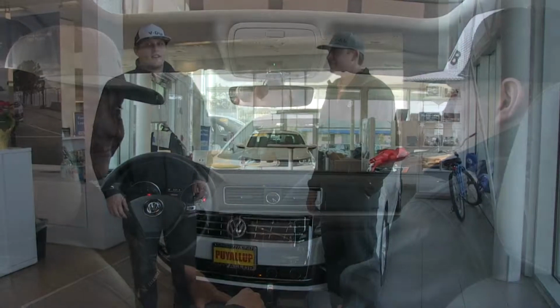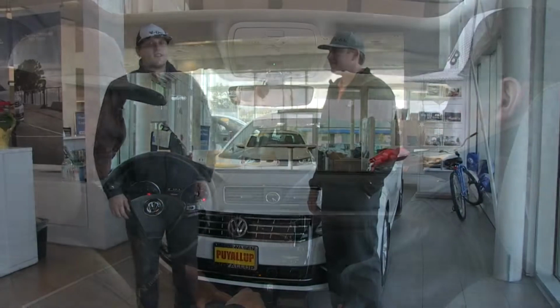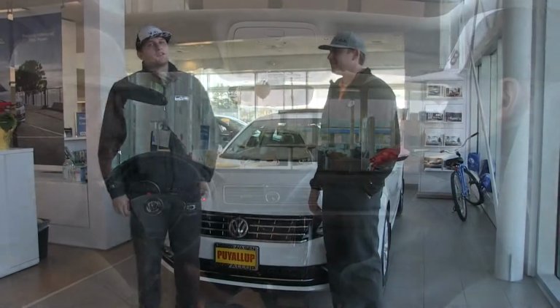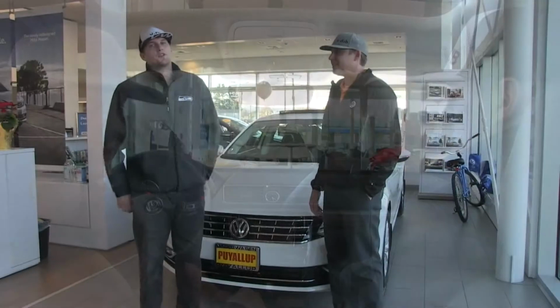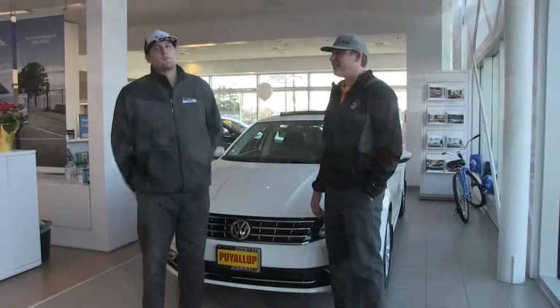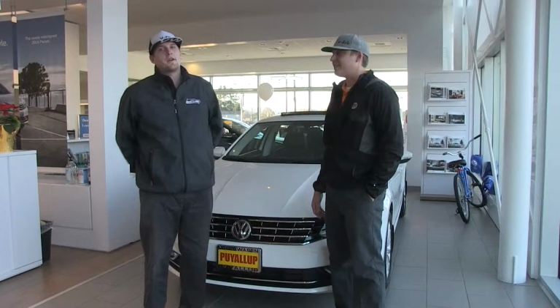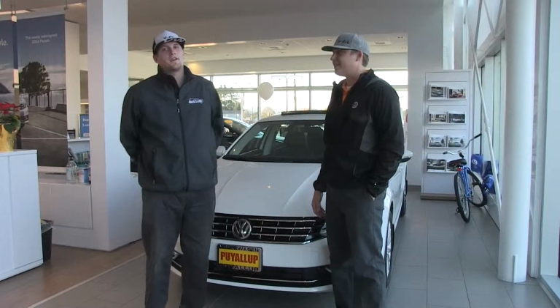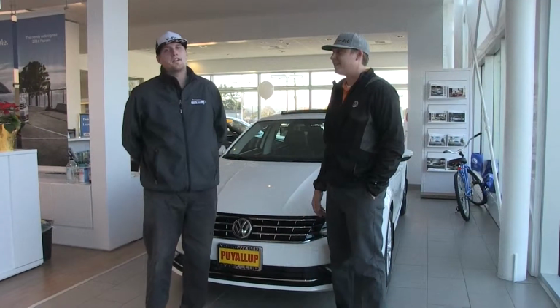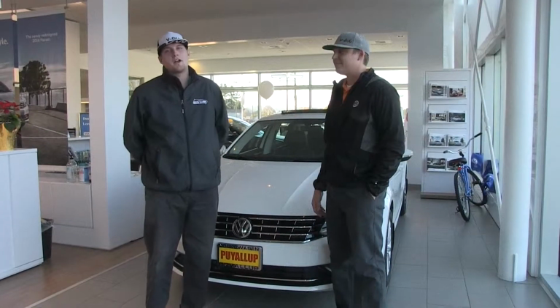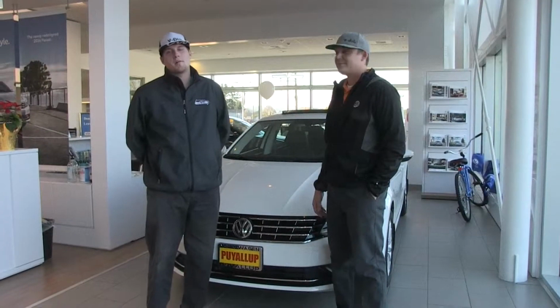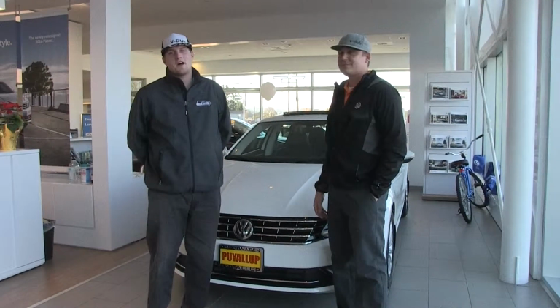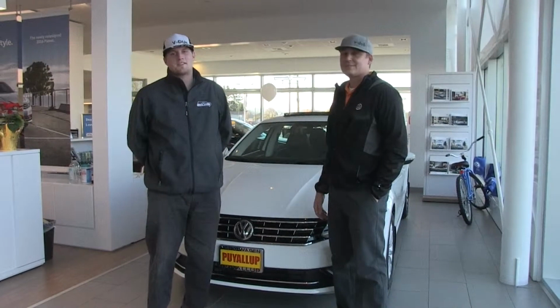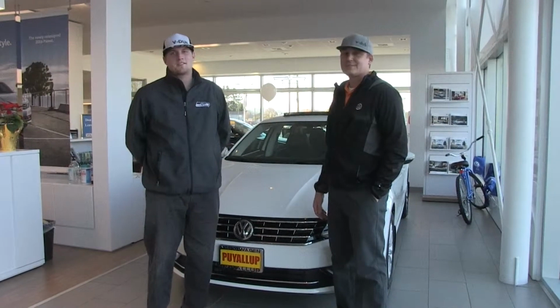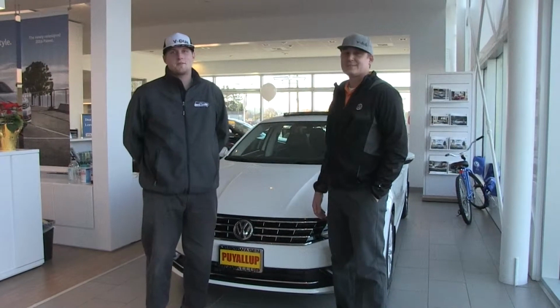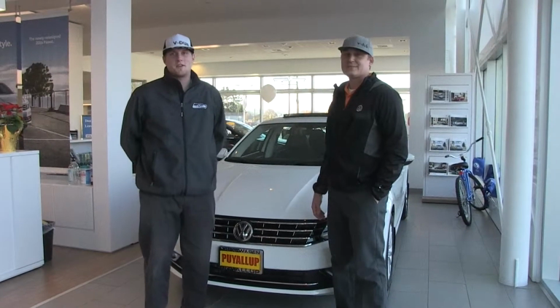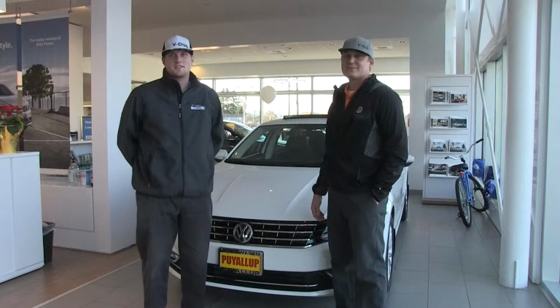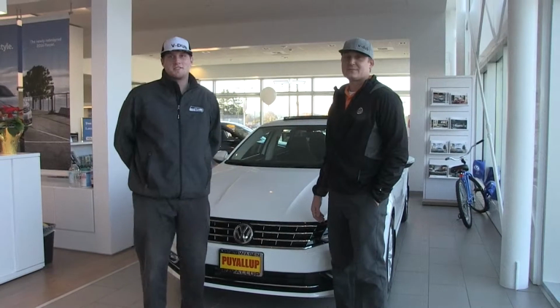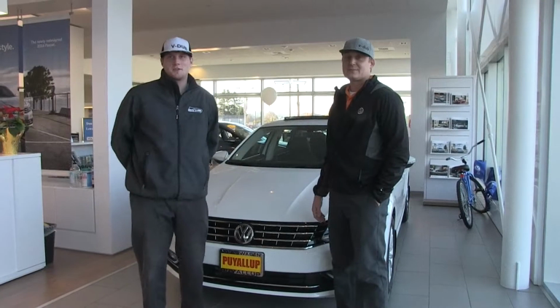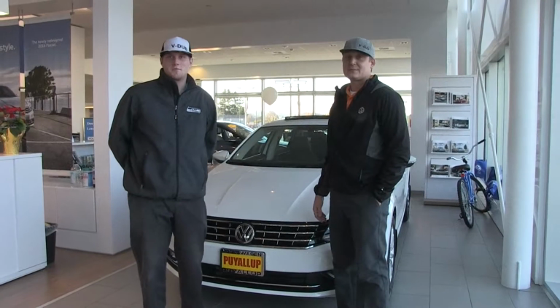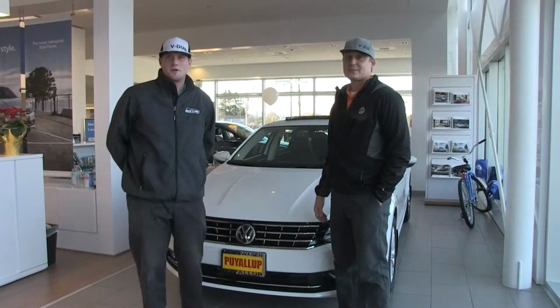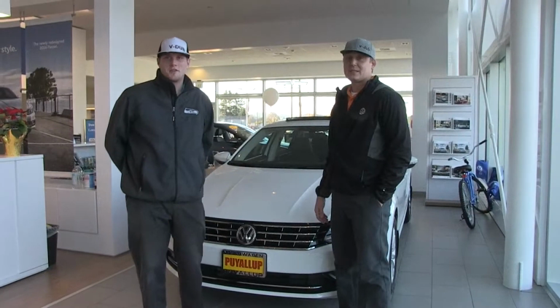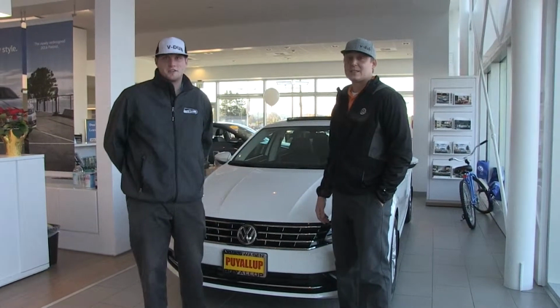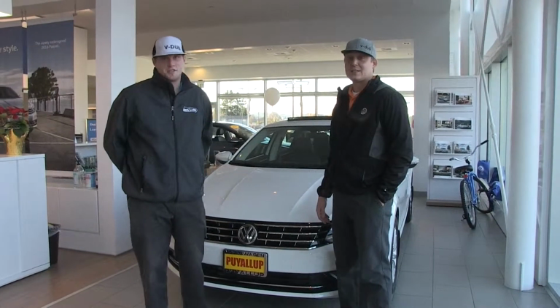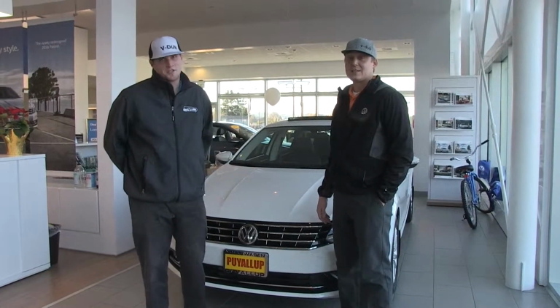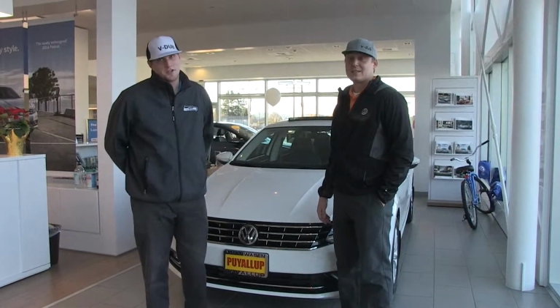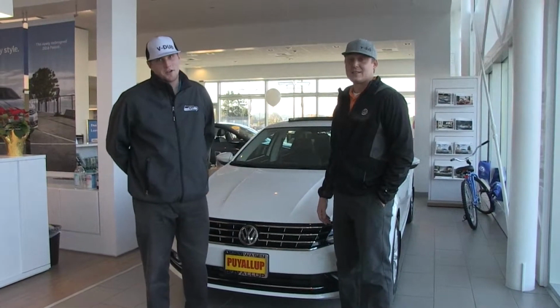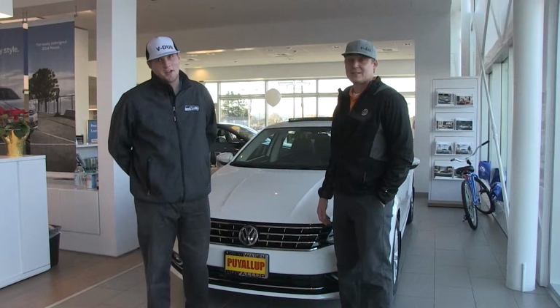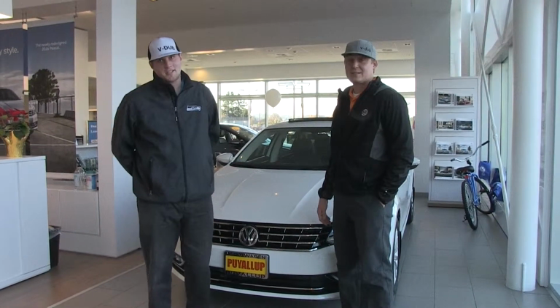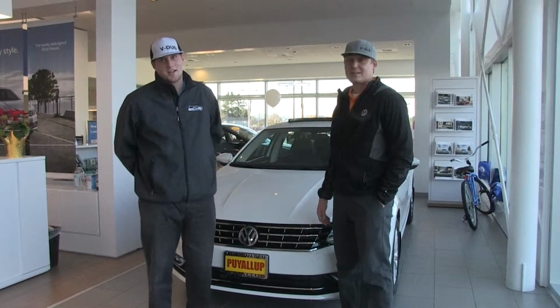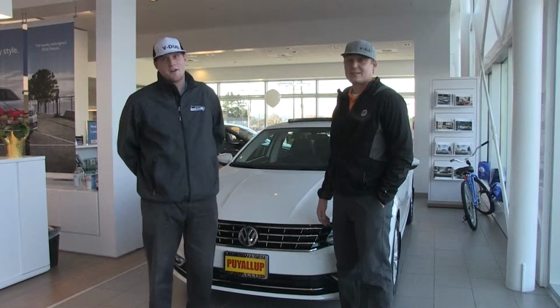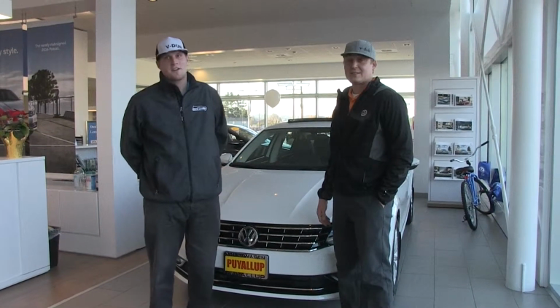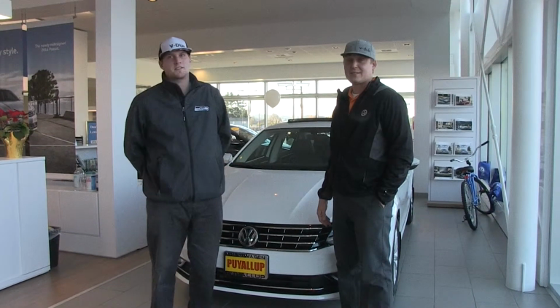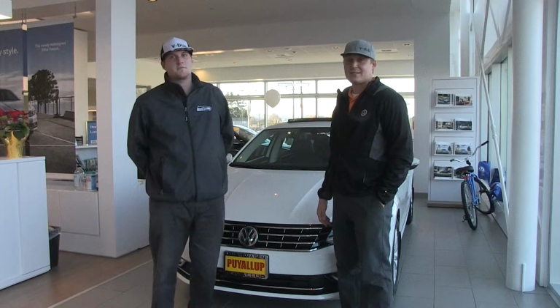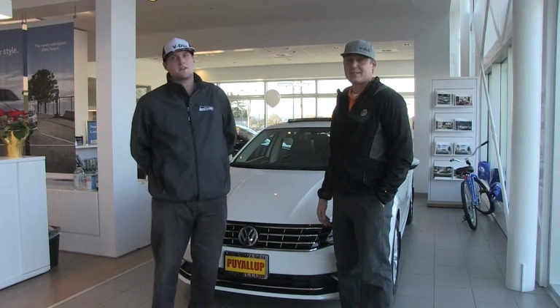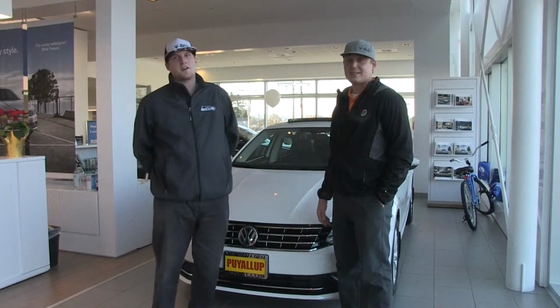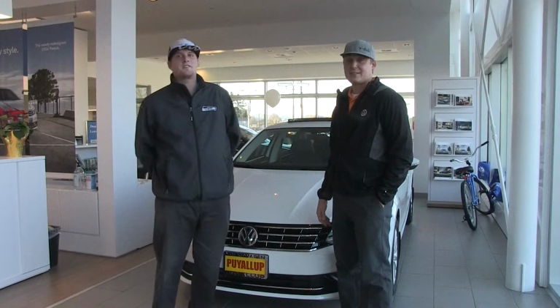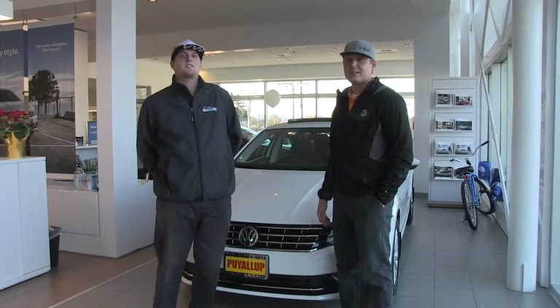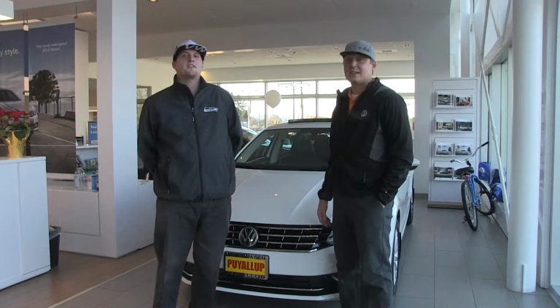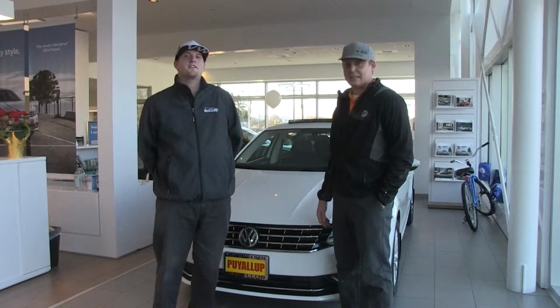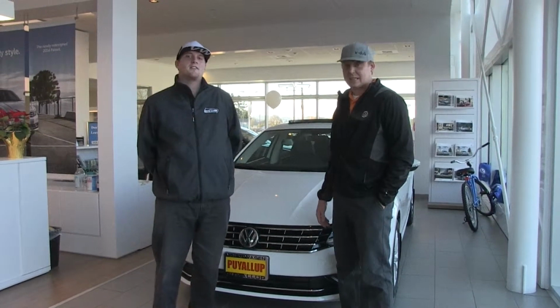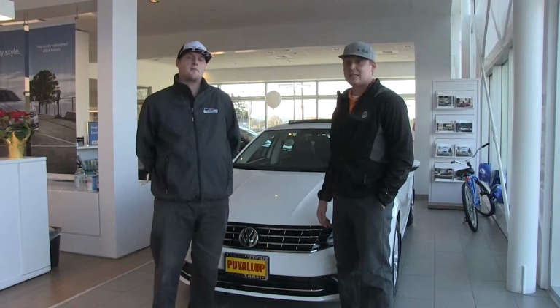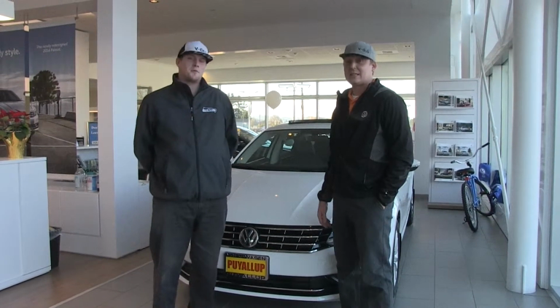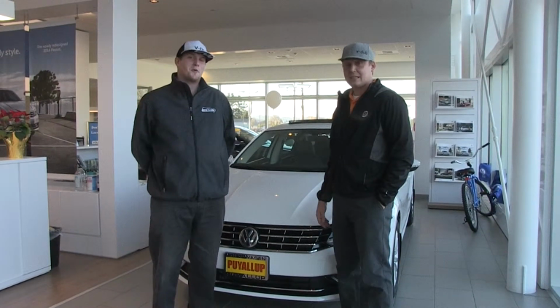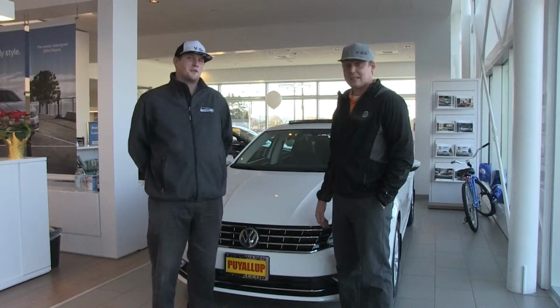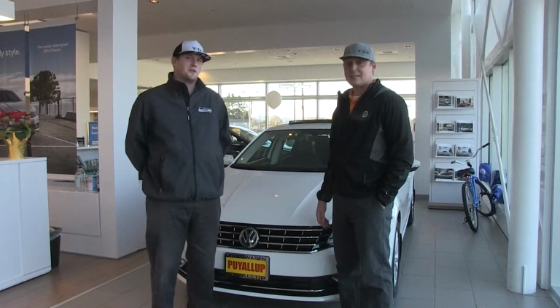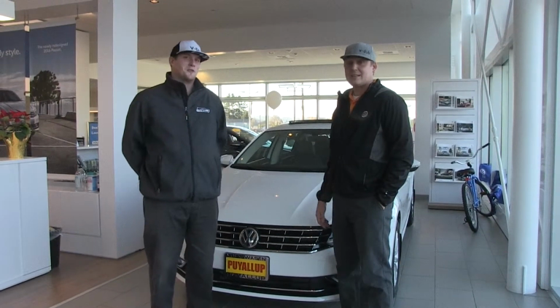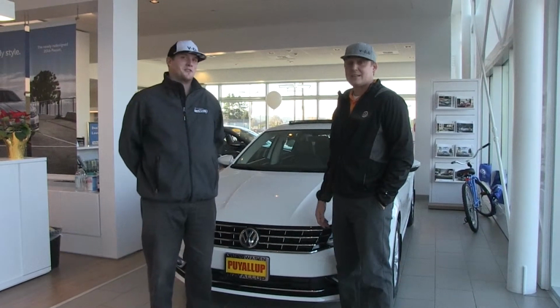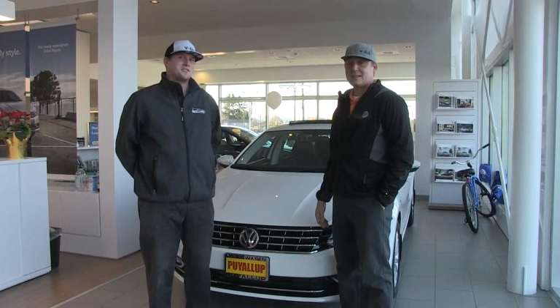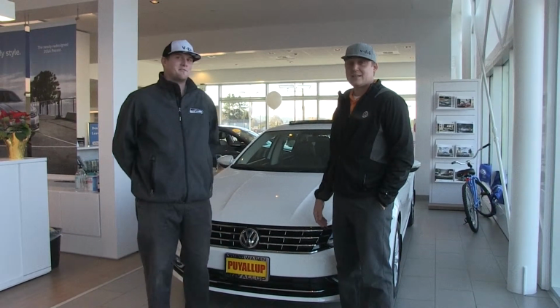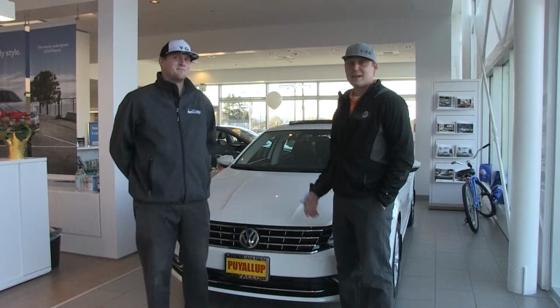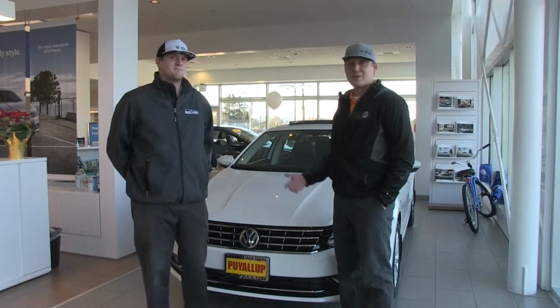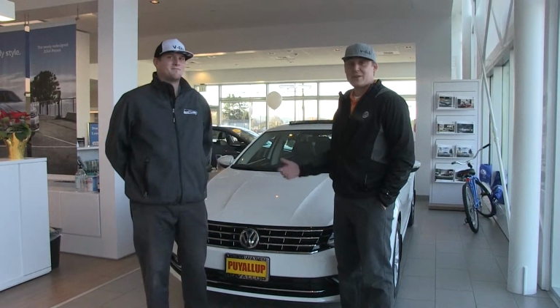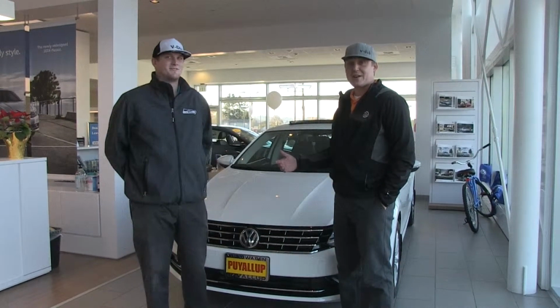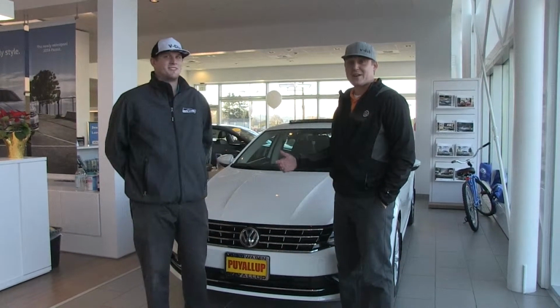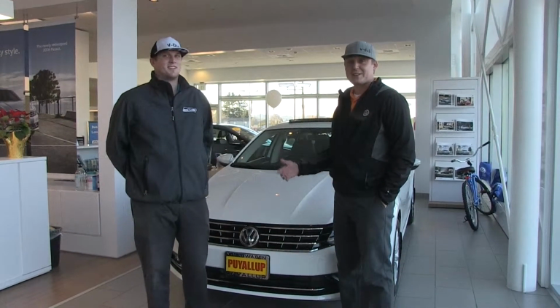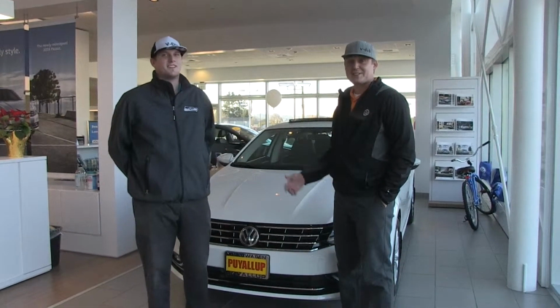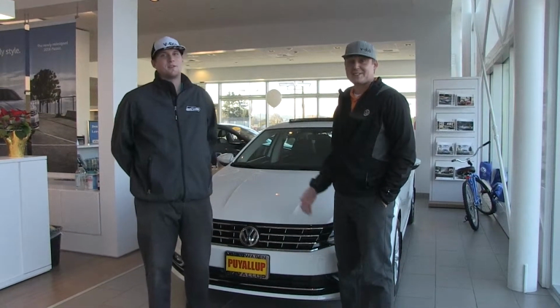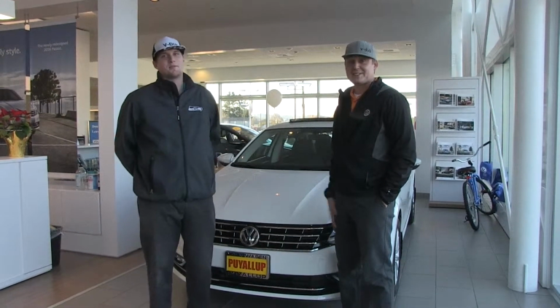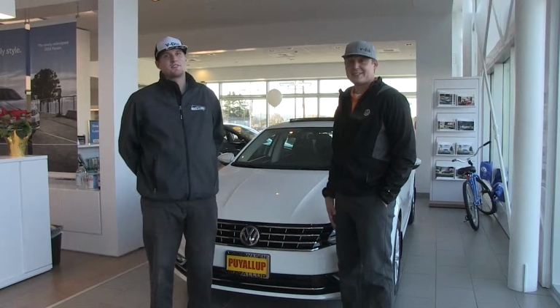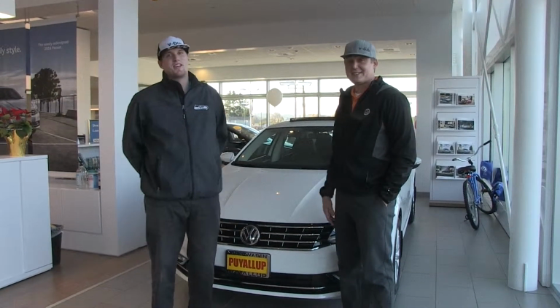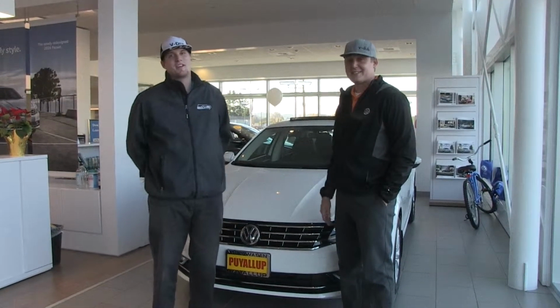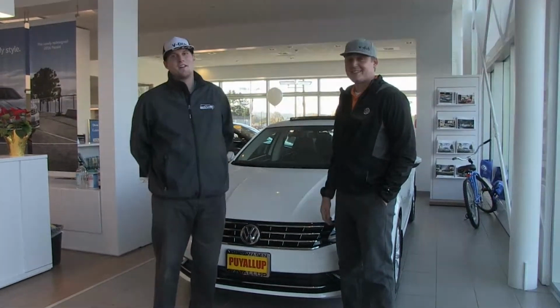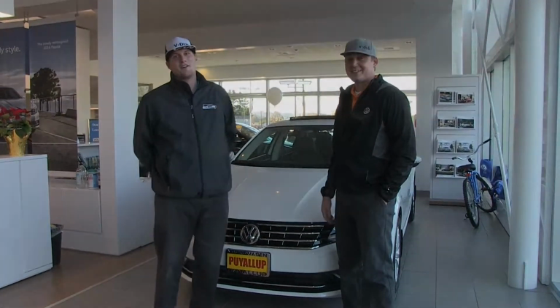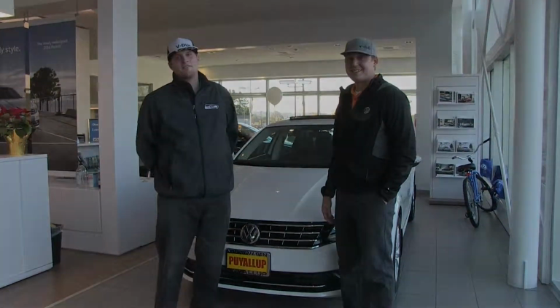Apparently our bosses want us to do more than just show you guys how awesome our cars are. I'm Colton Lucas, and I'm Cody Harris, and we're signing off.